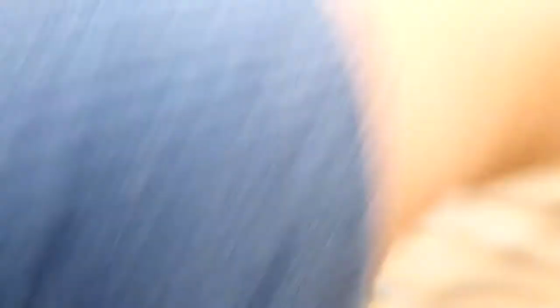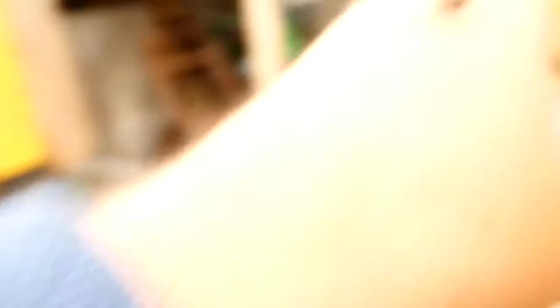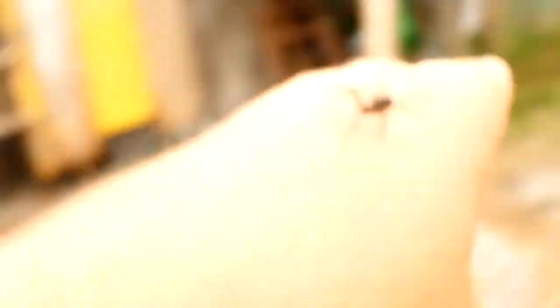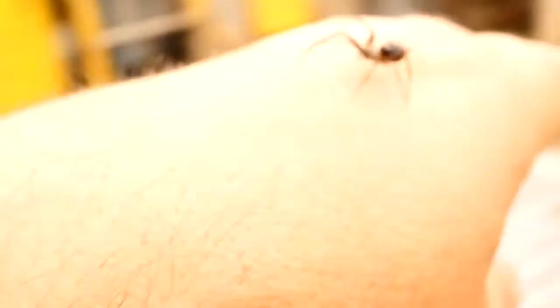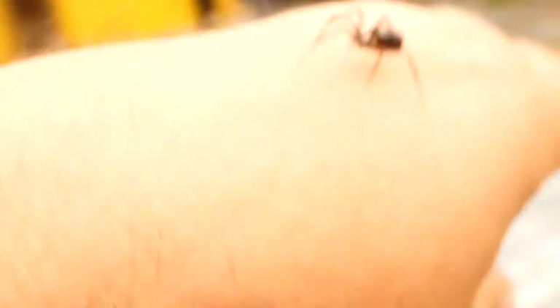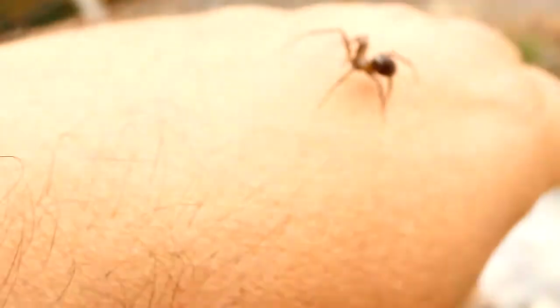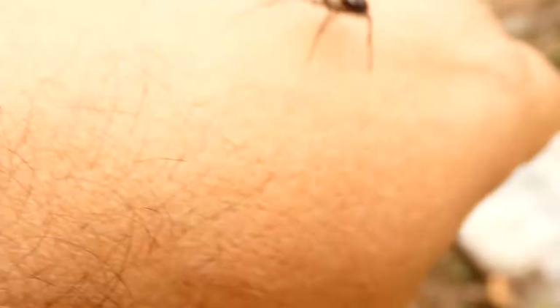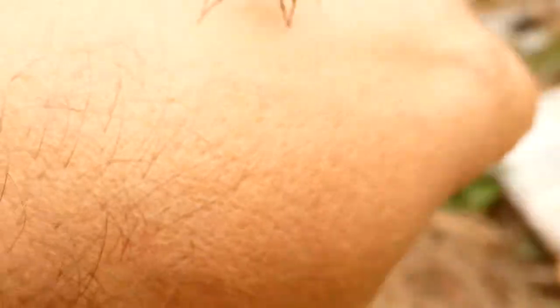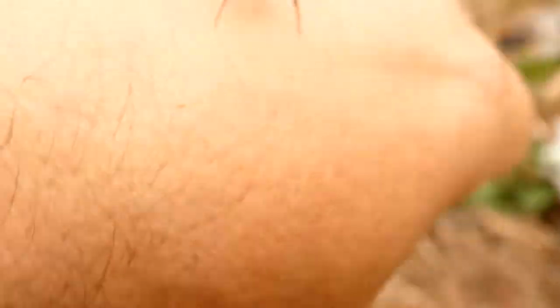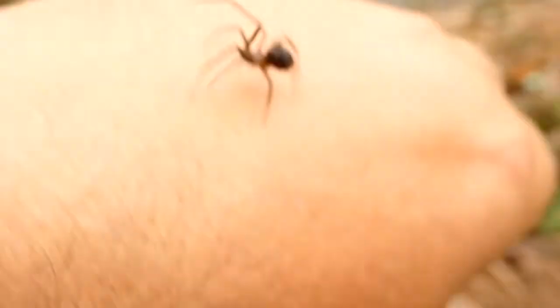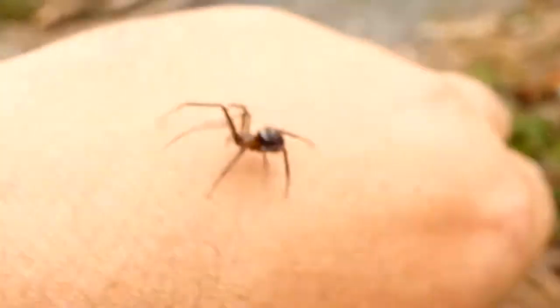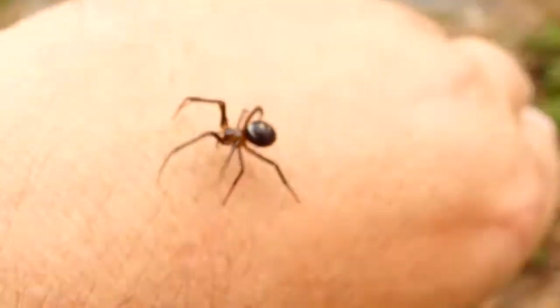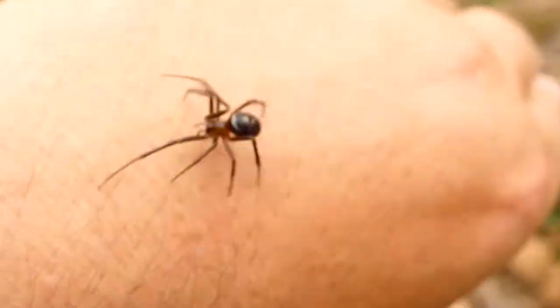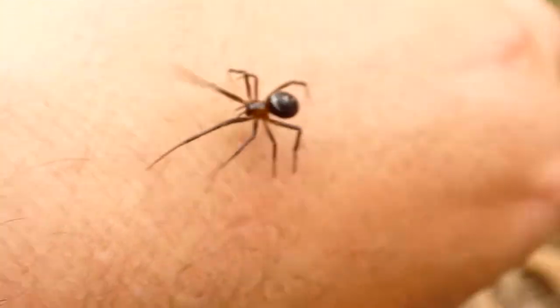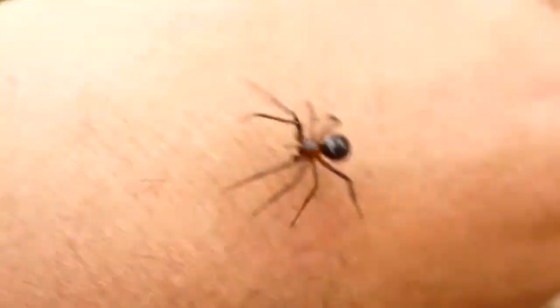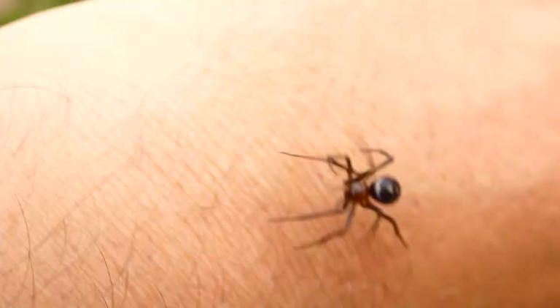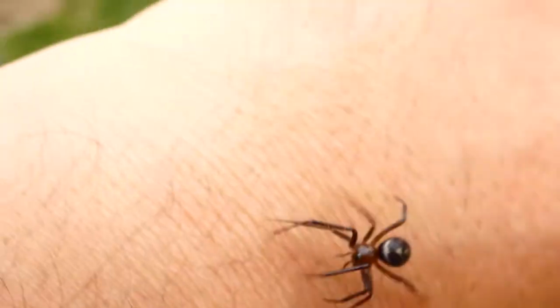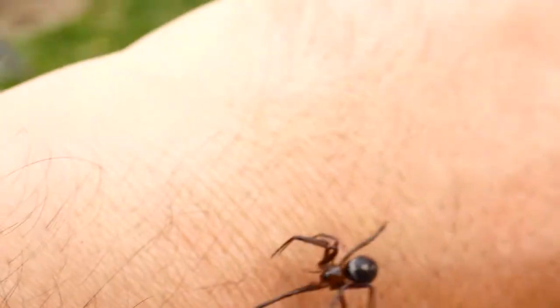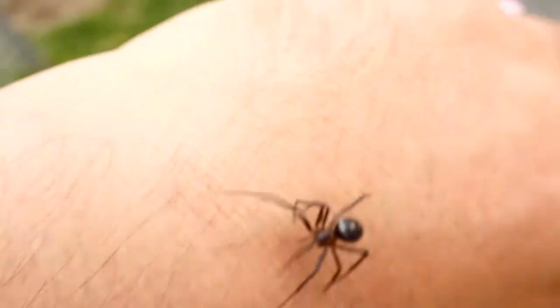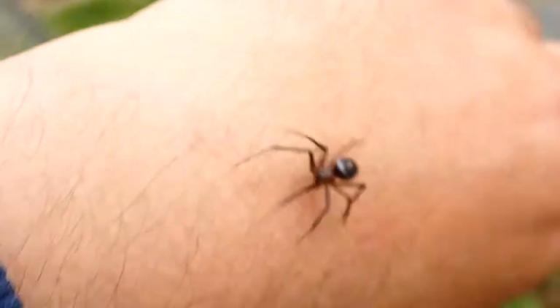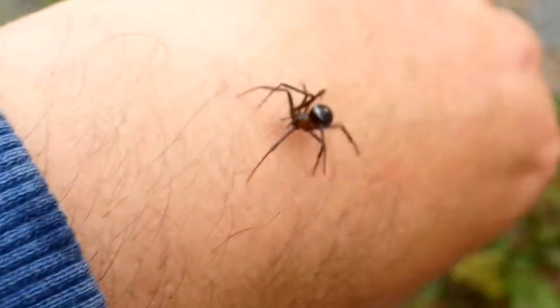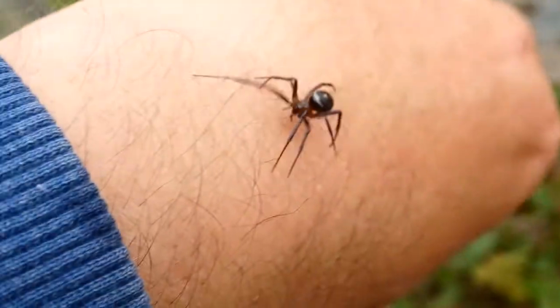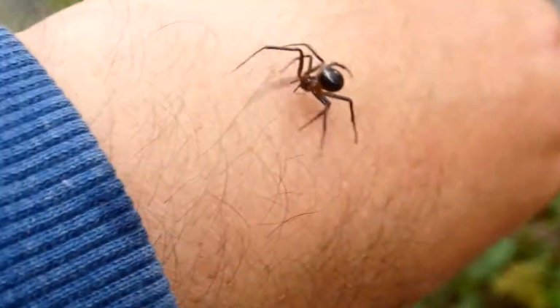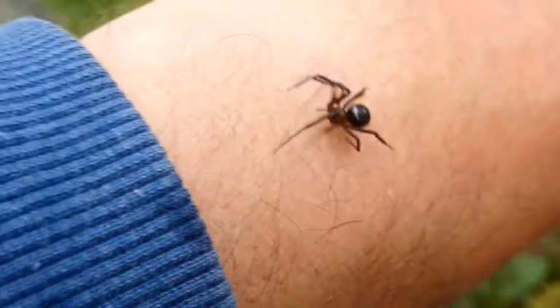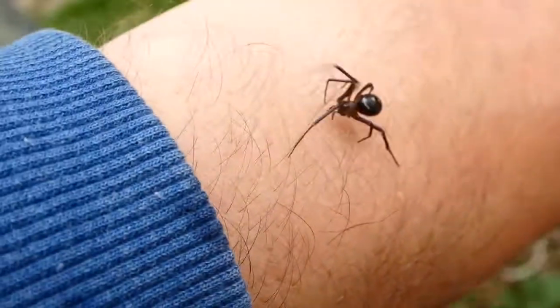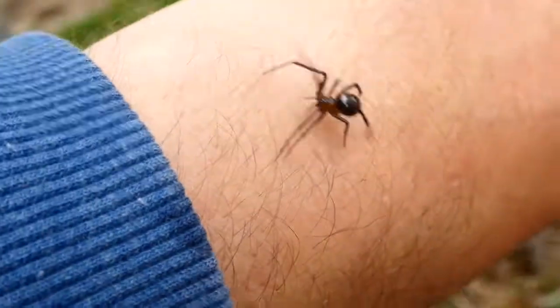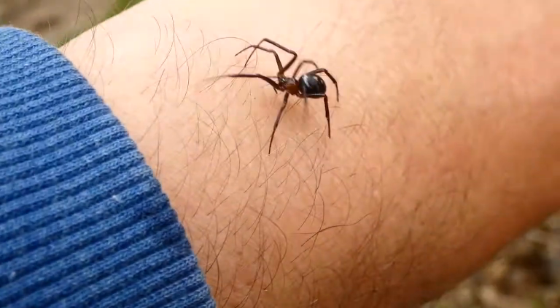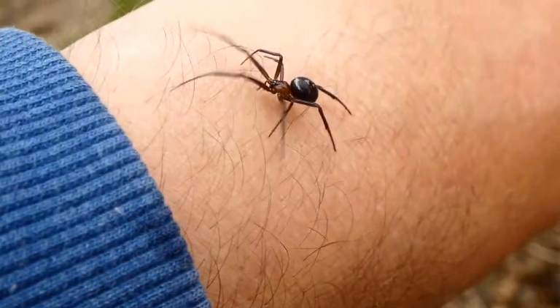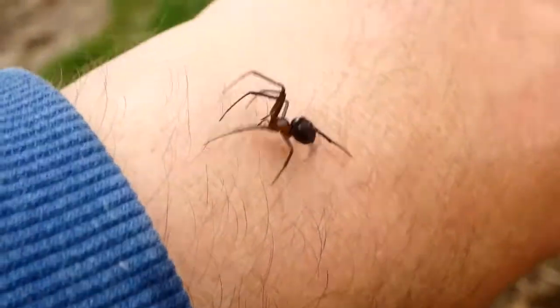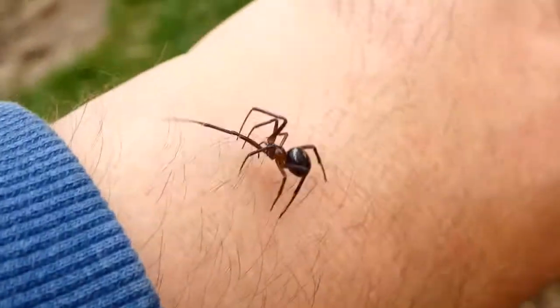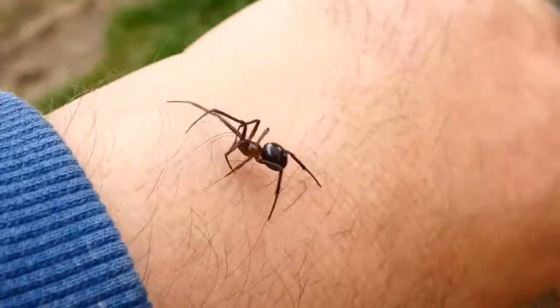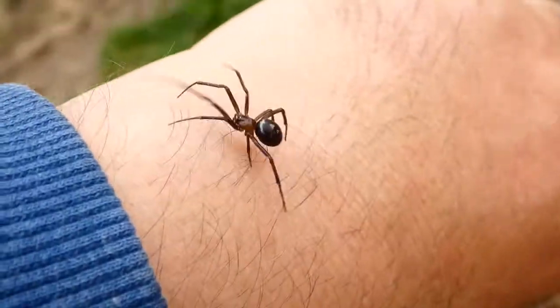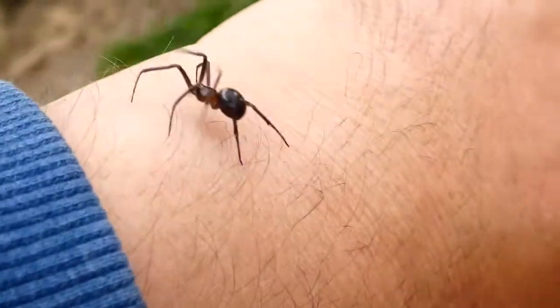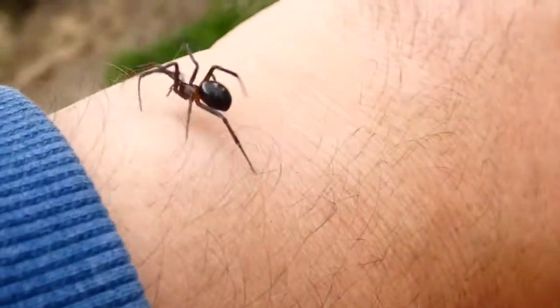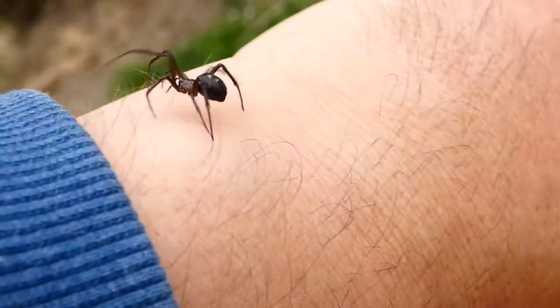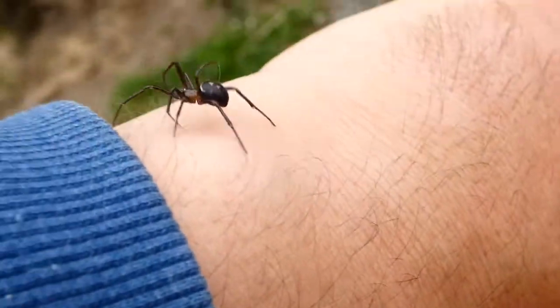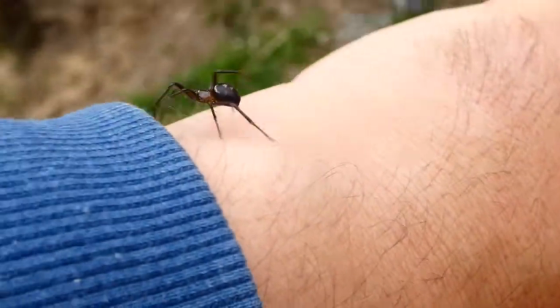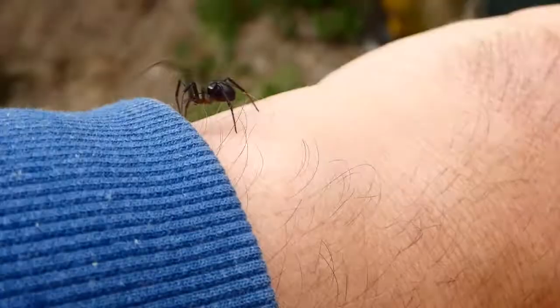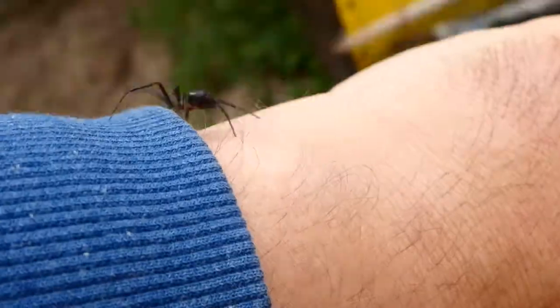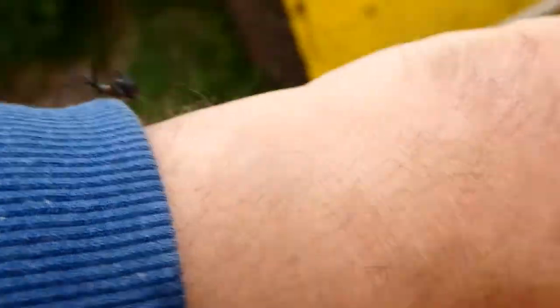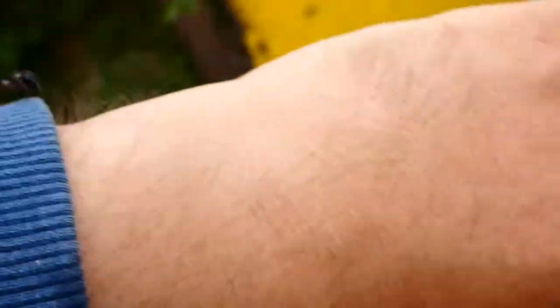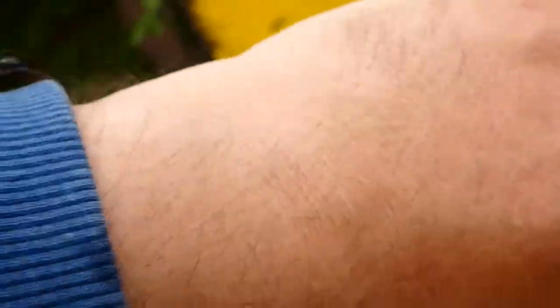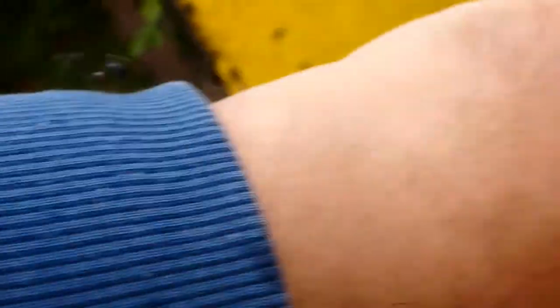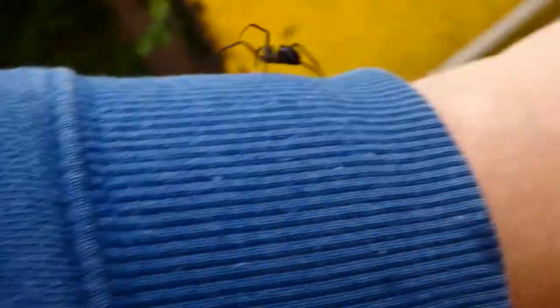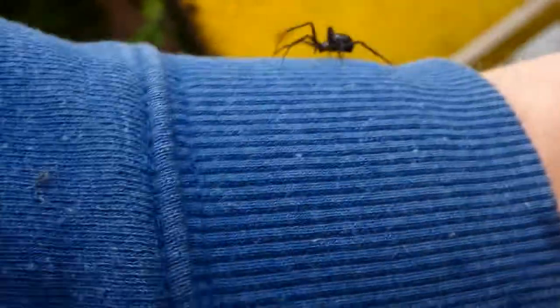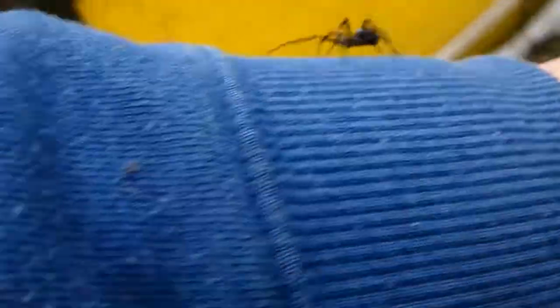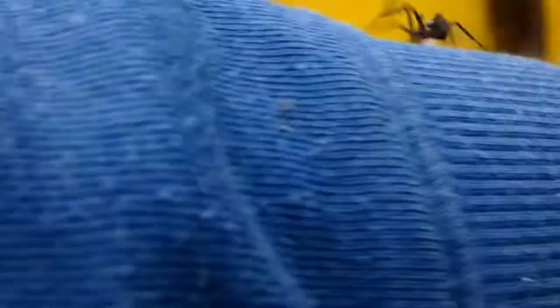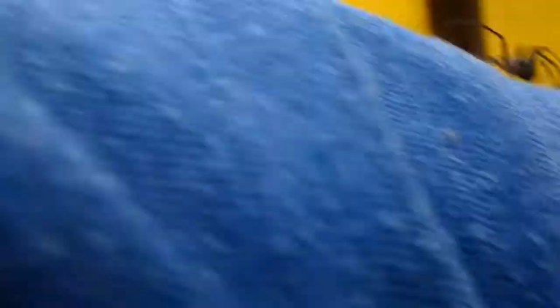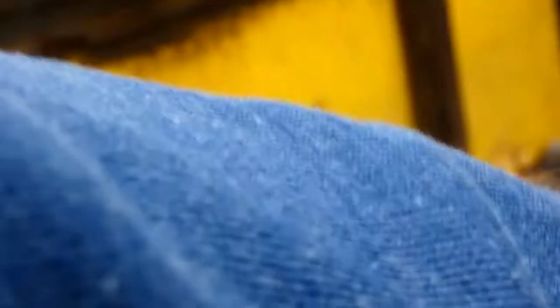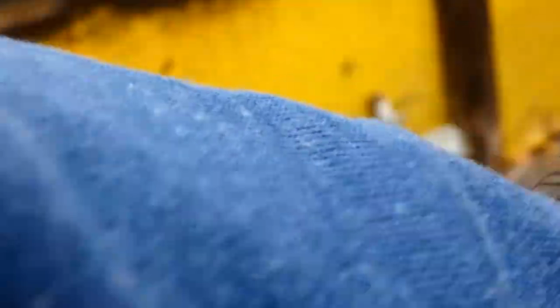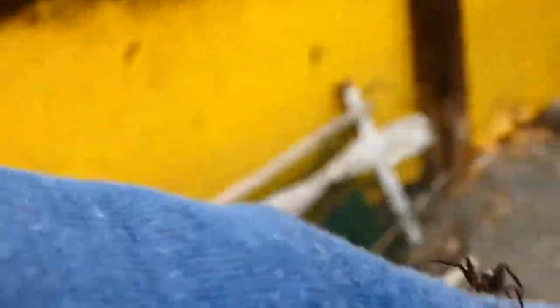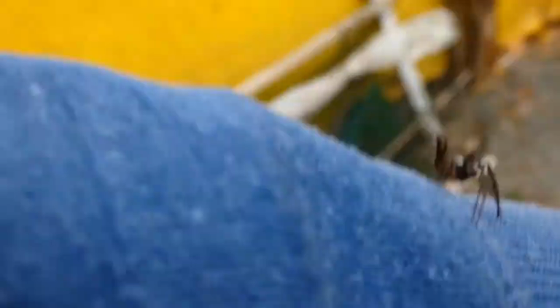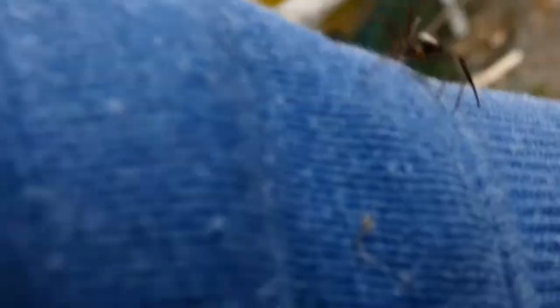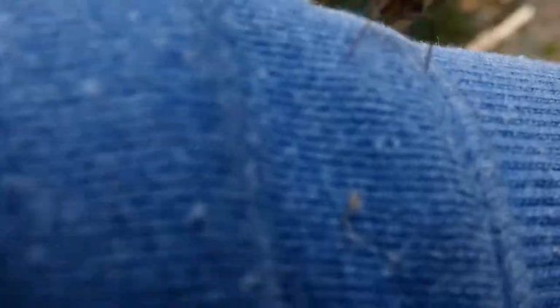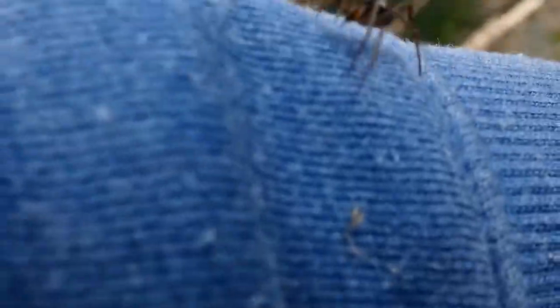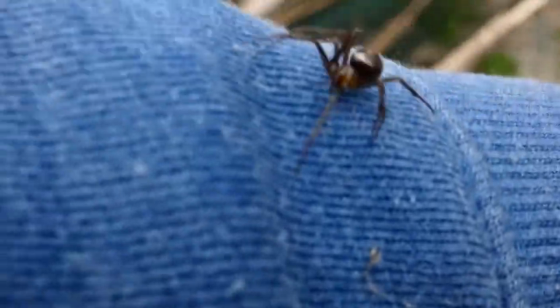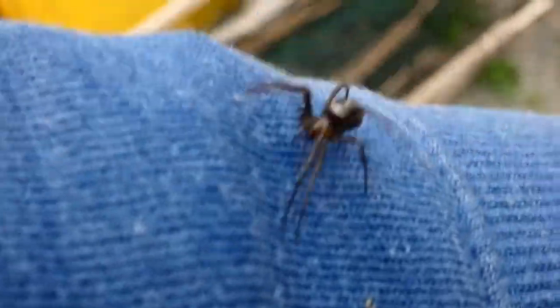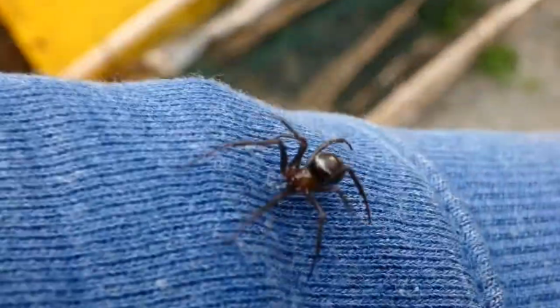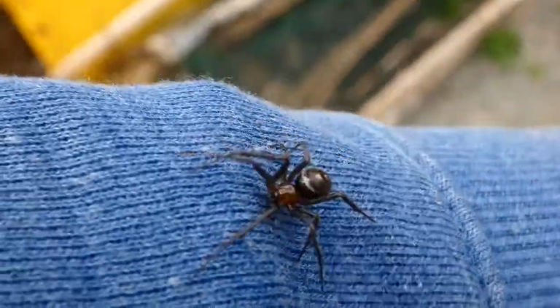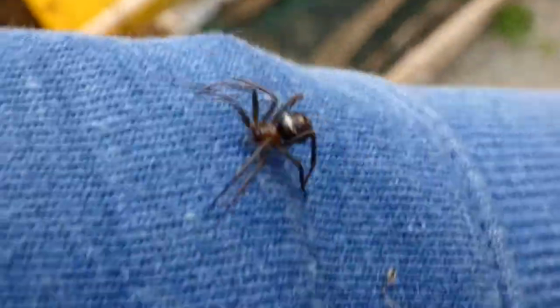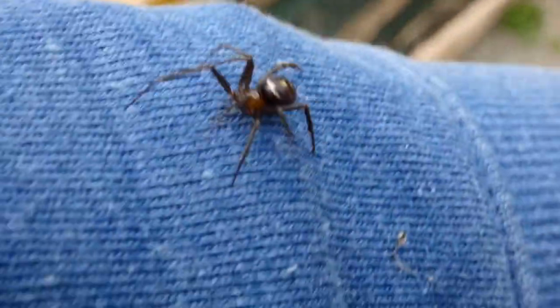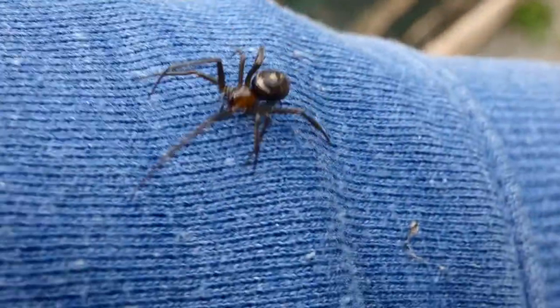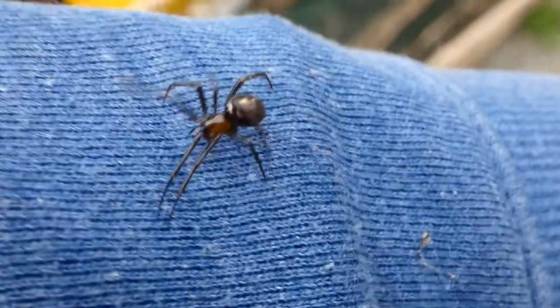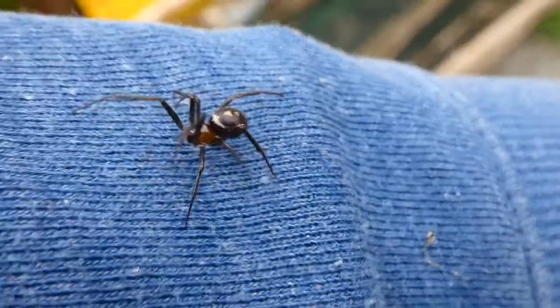That's her there. This is the one that bites most because it gets into people's clothing. There — she's going up my arm.